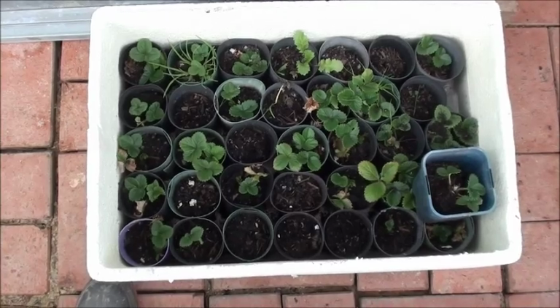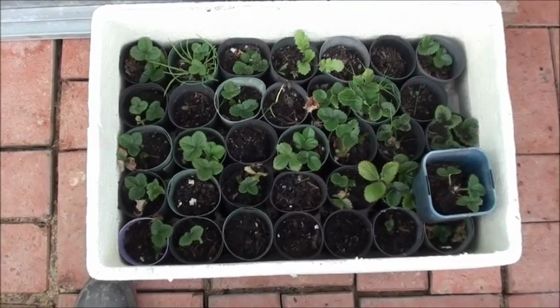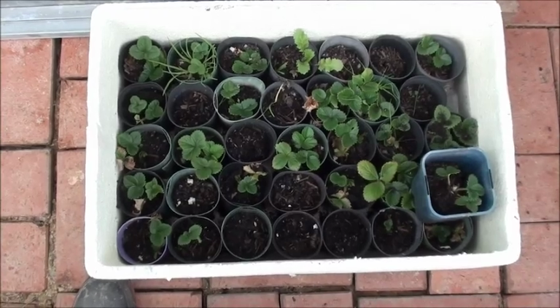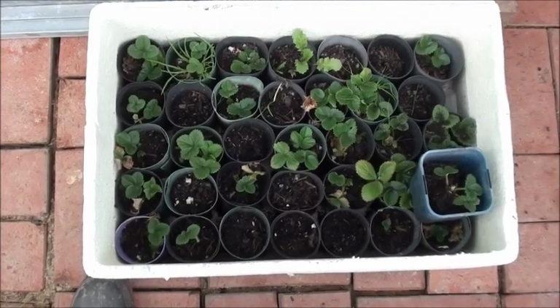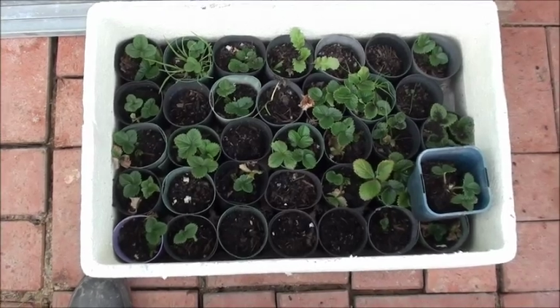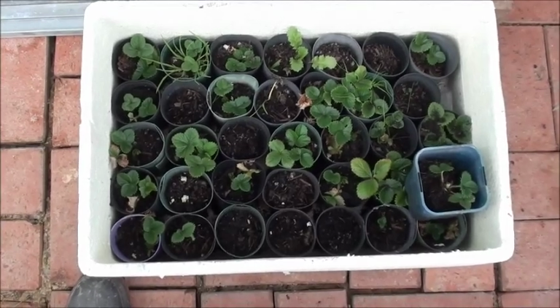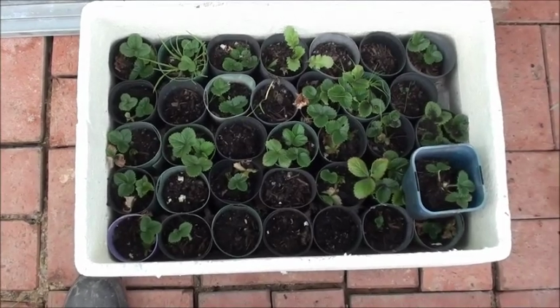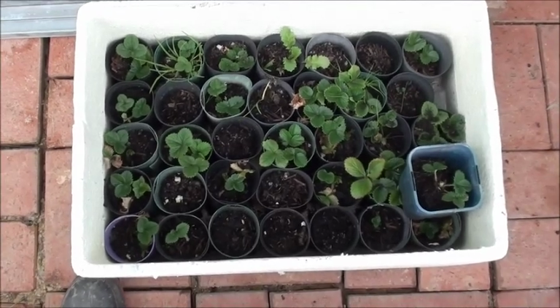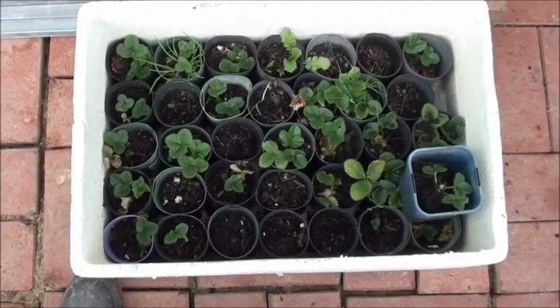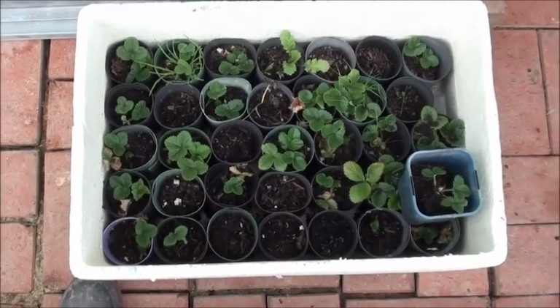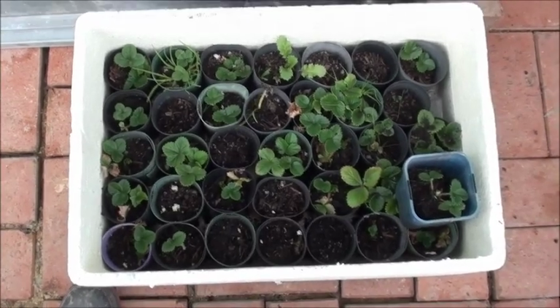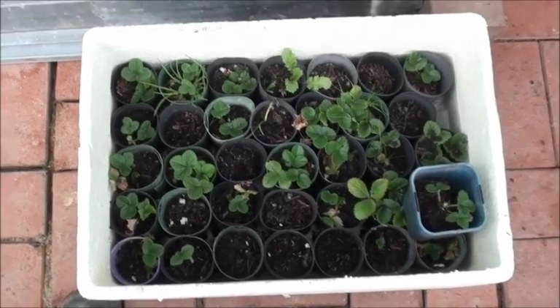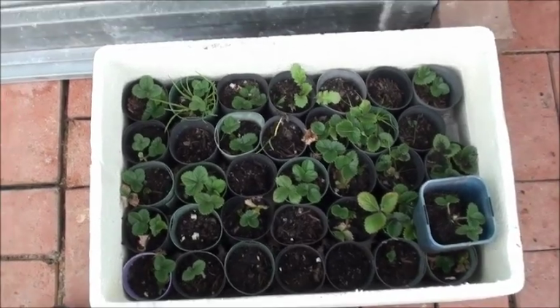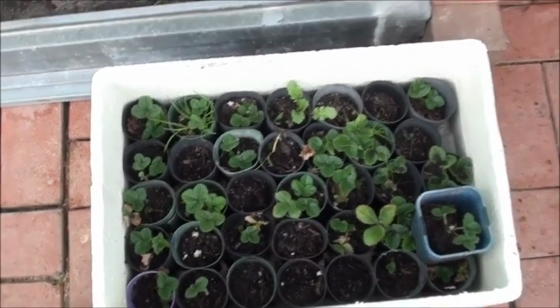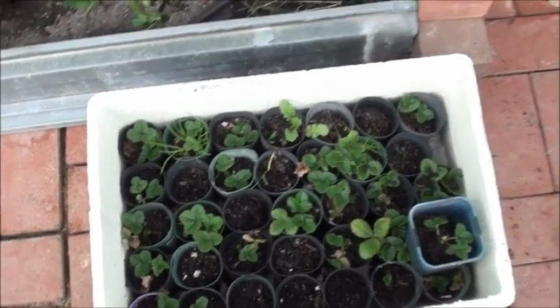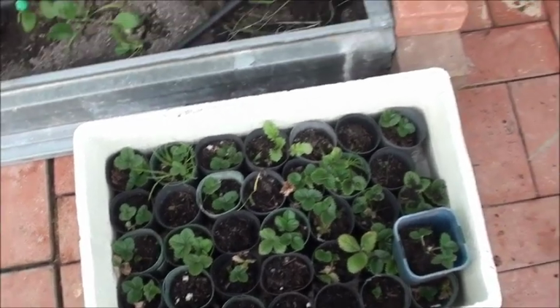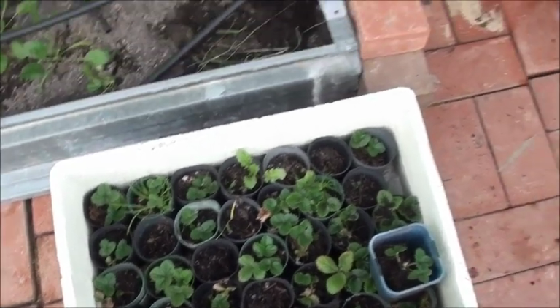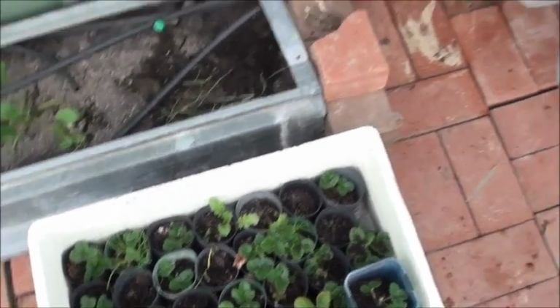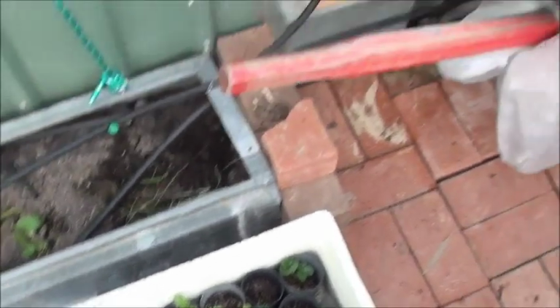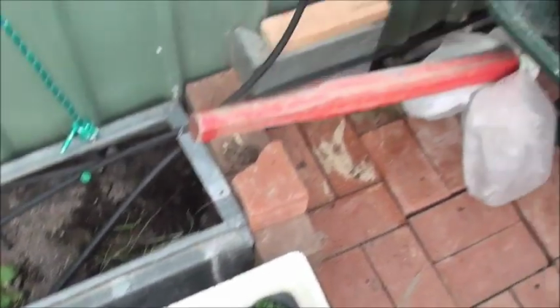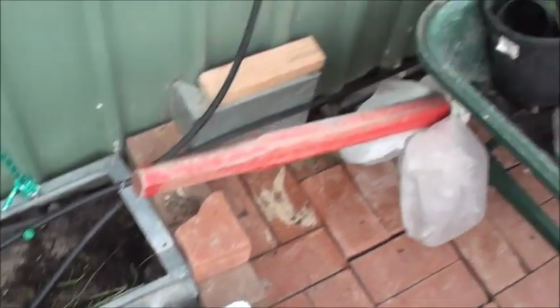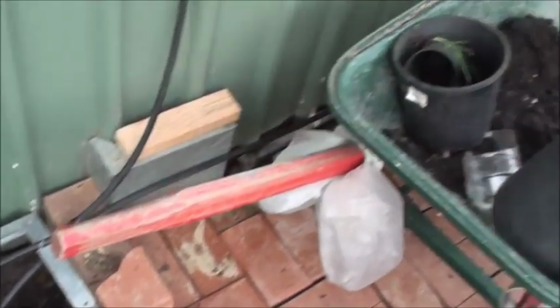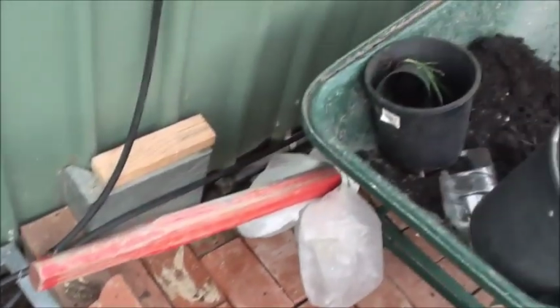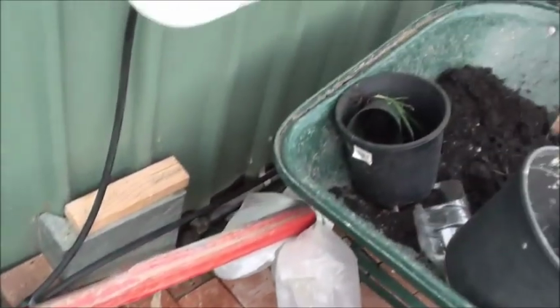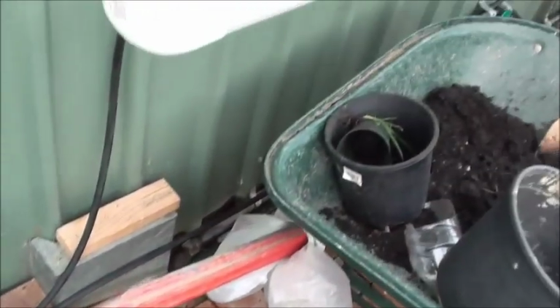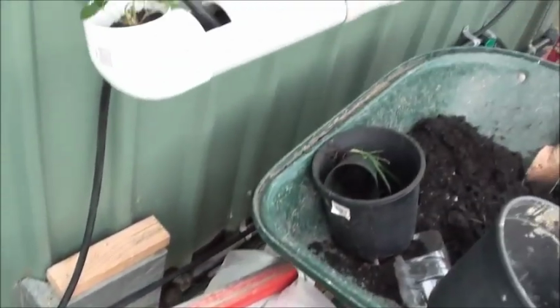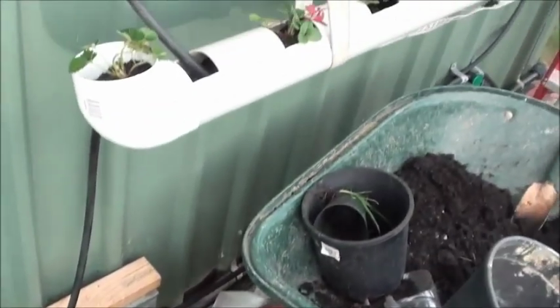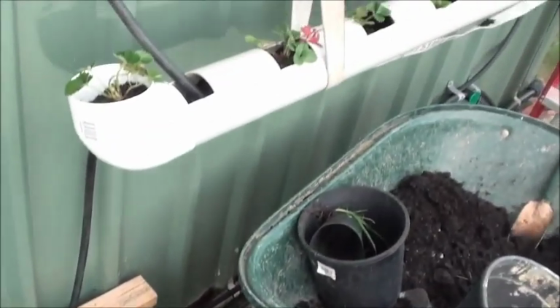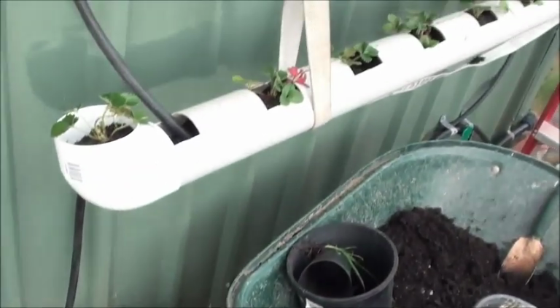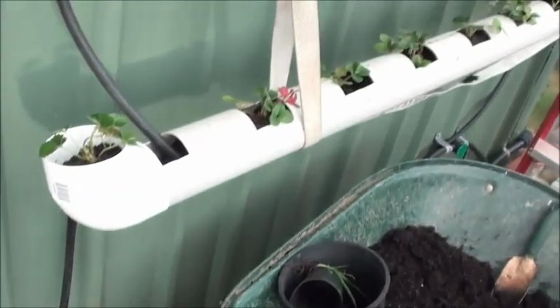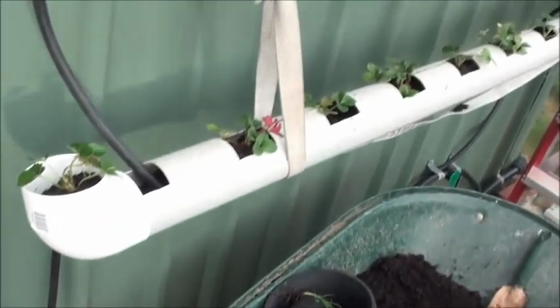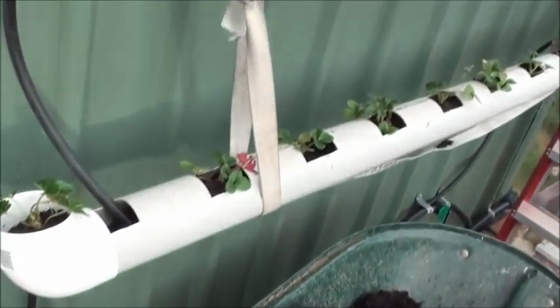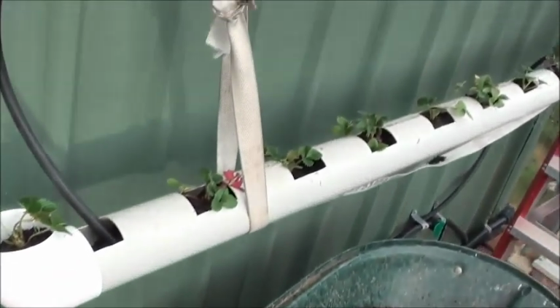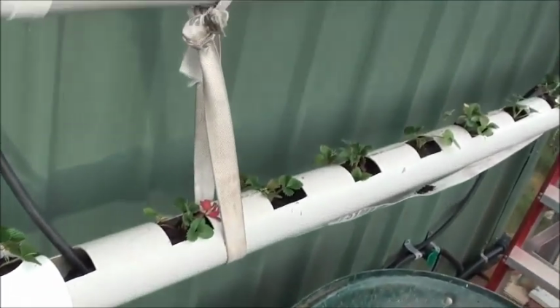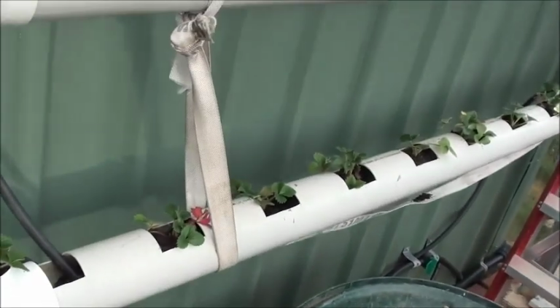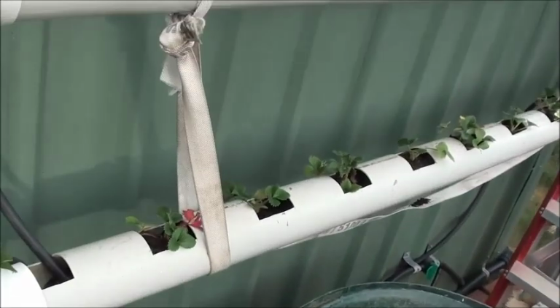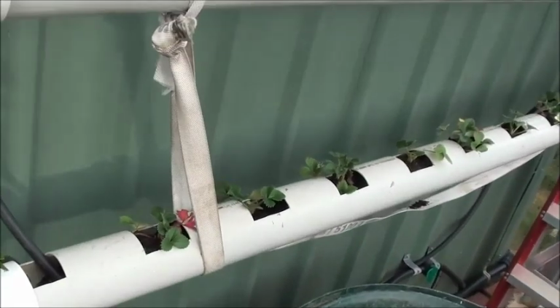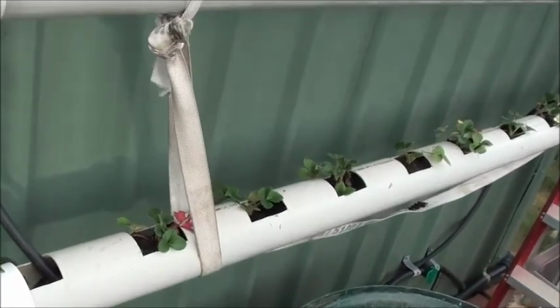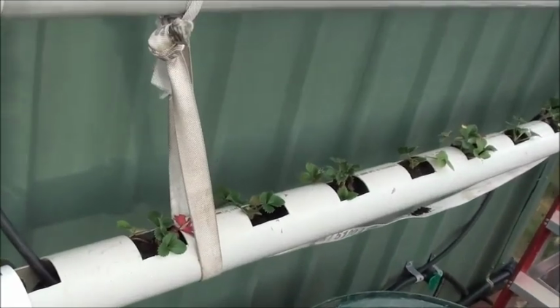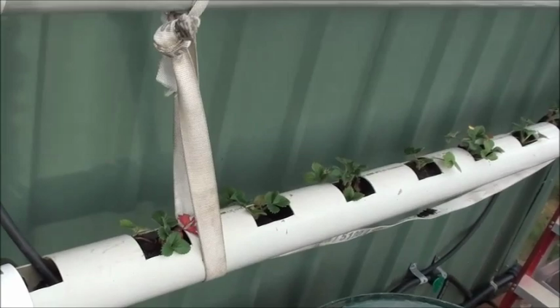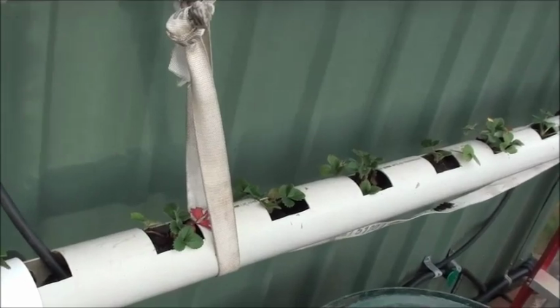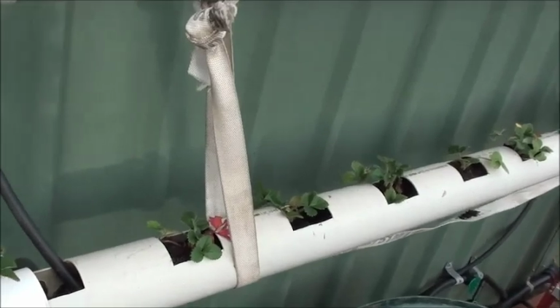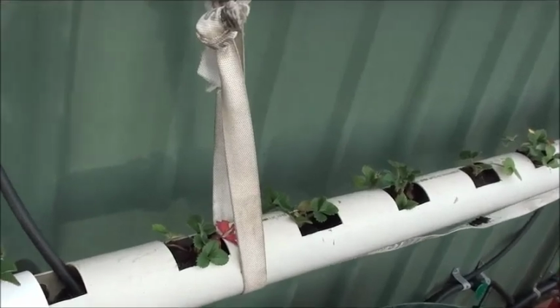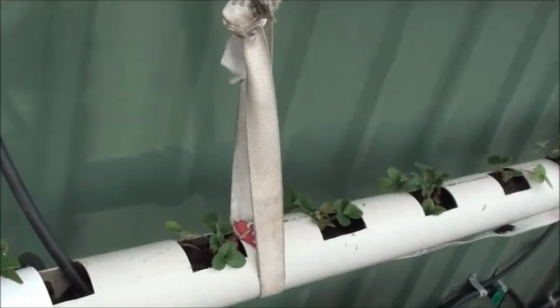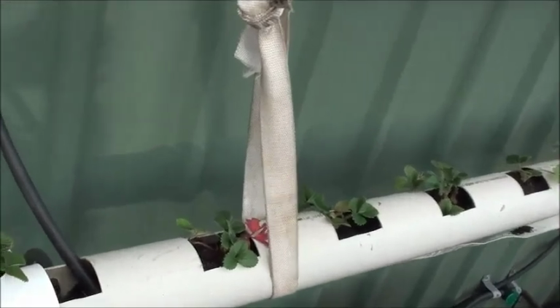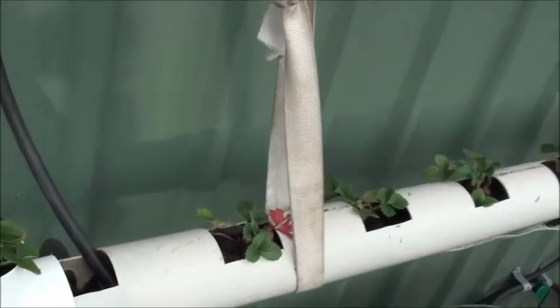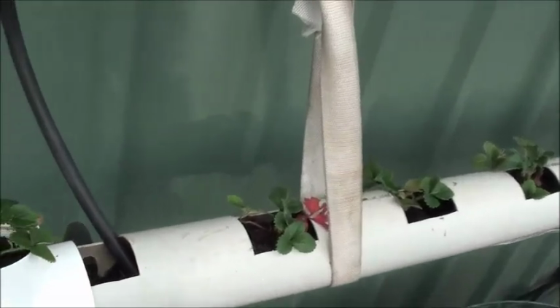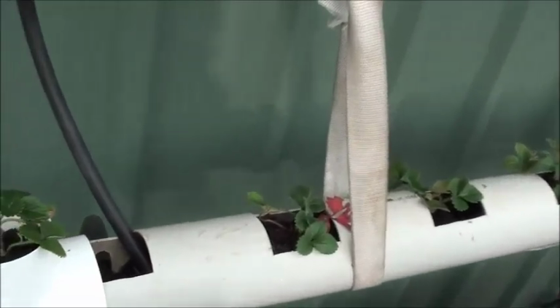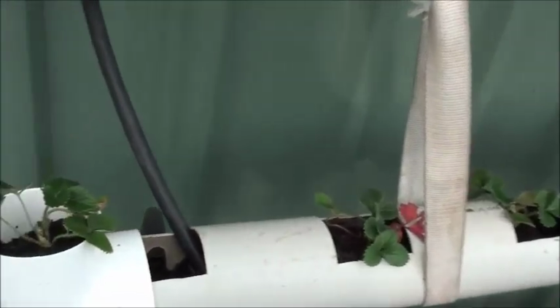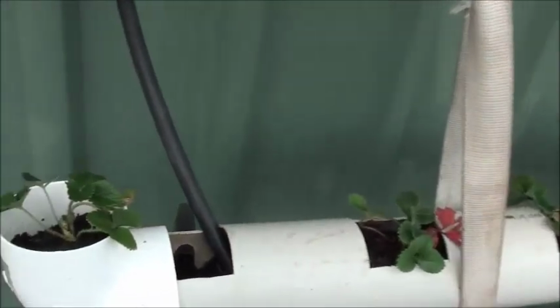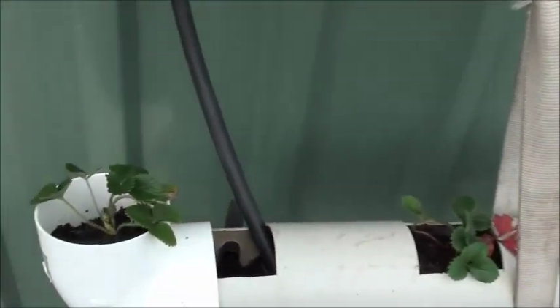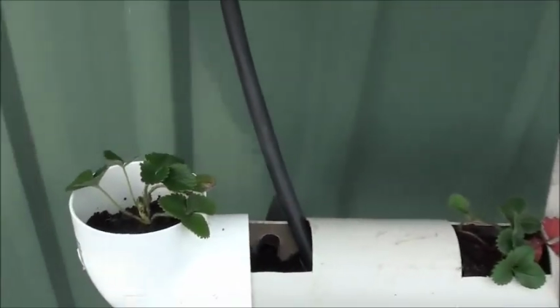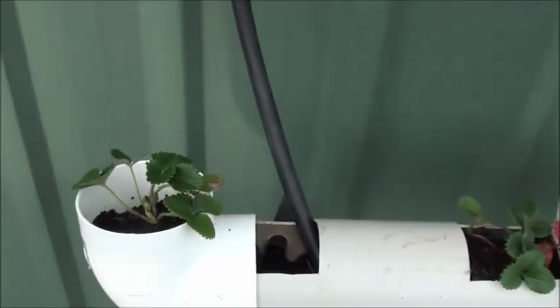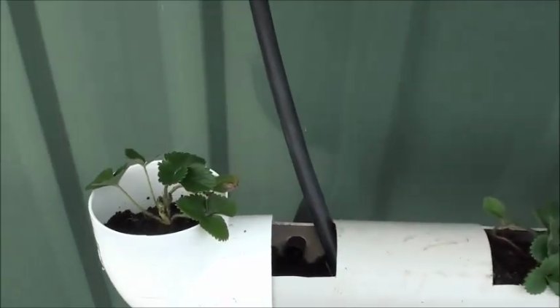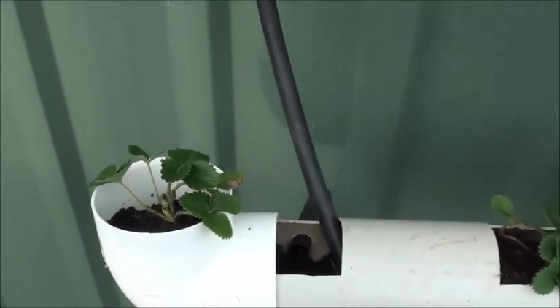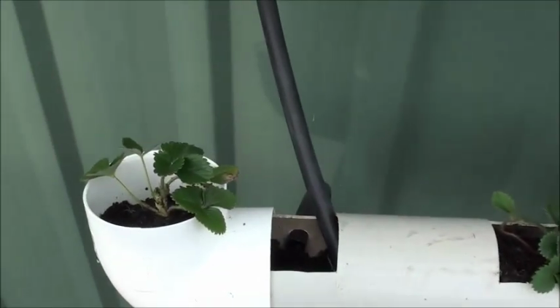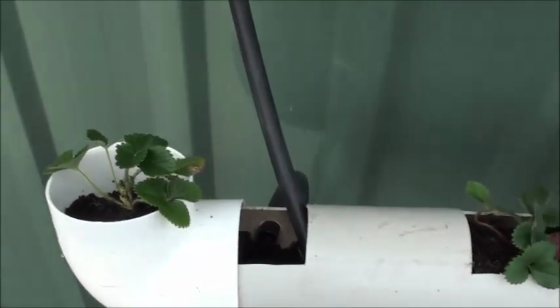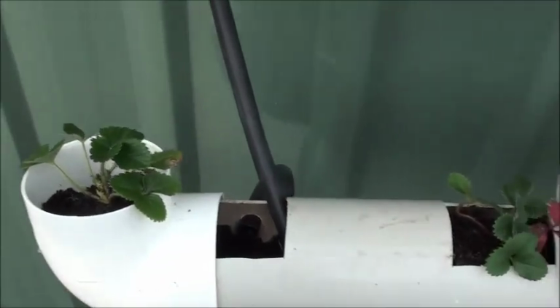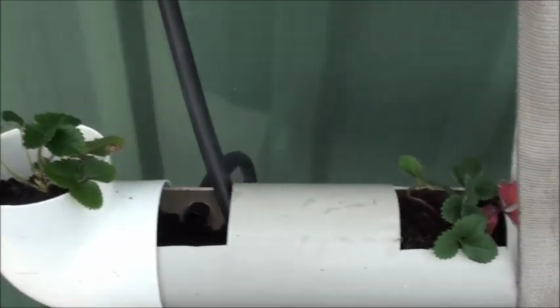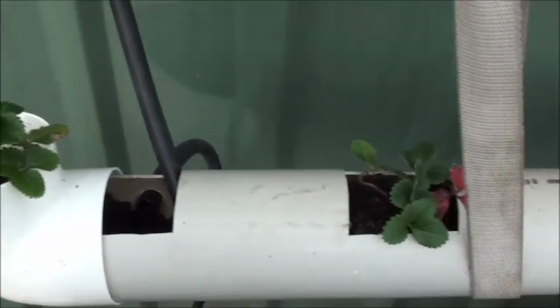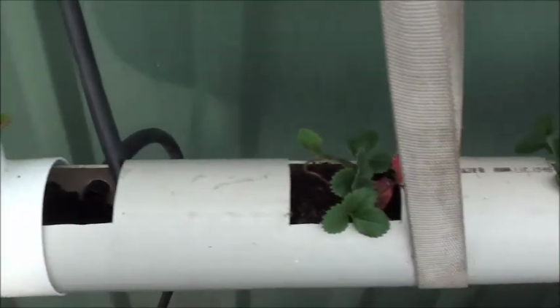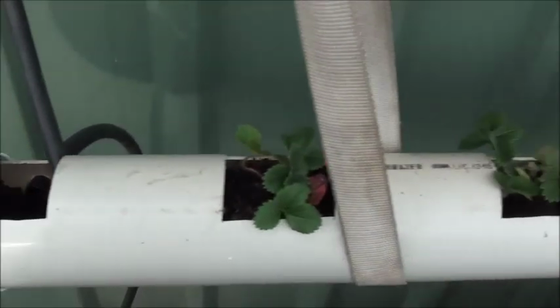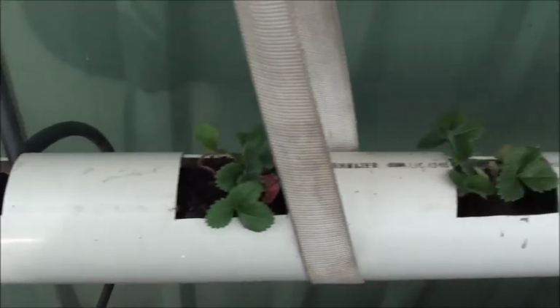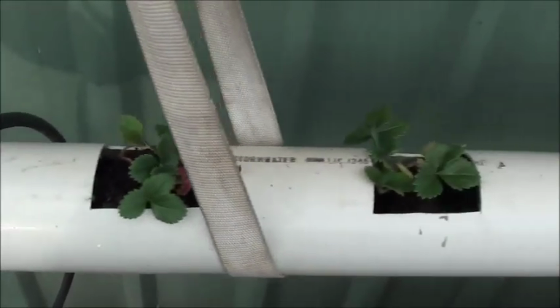Strawberries ready for planting. First row is already done. Let's have a look.